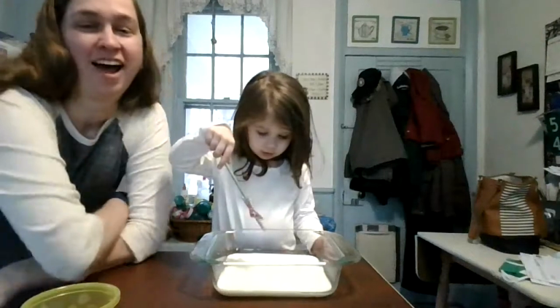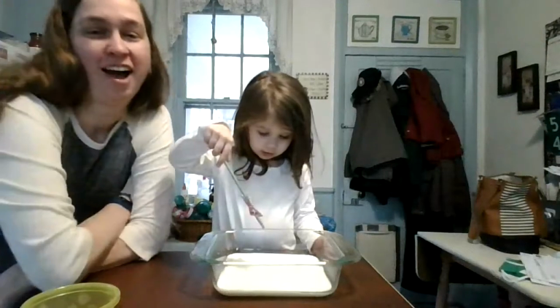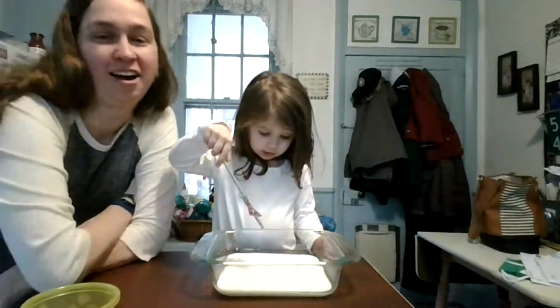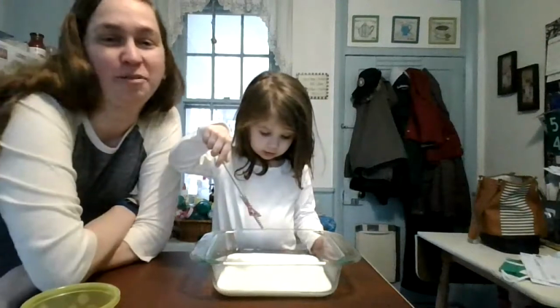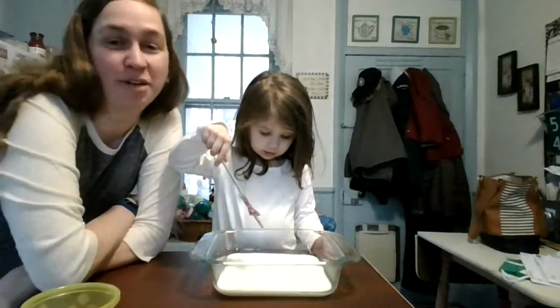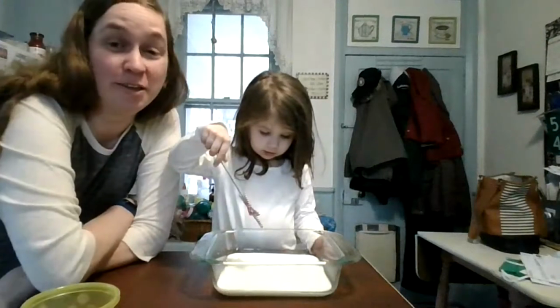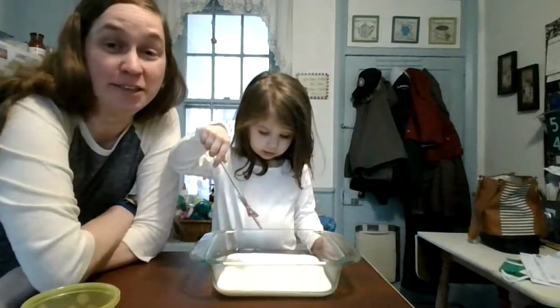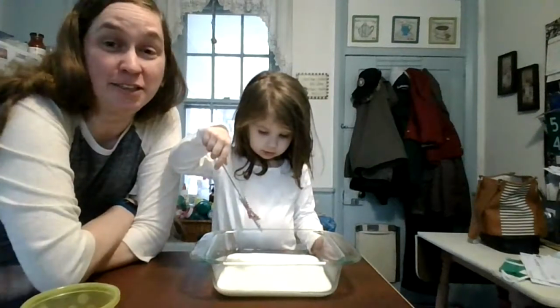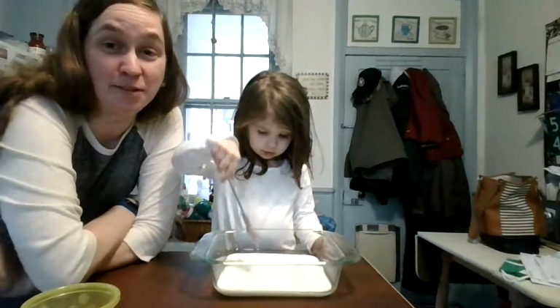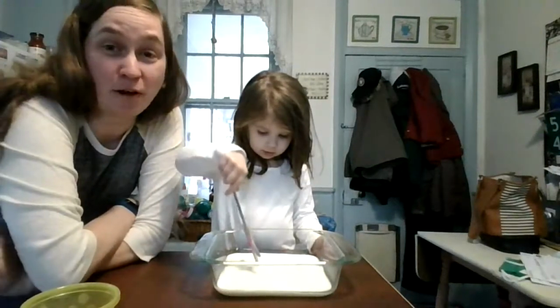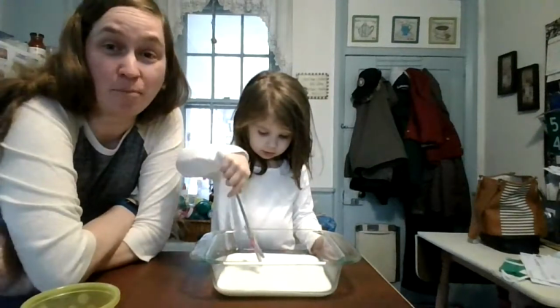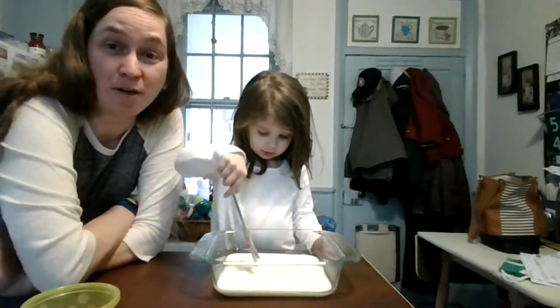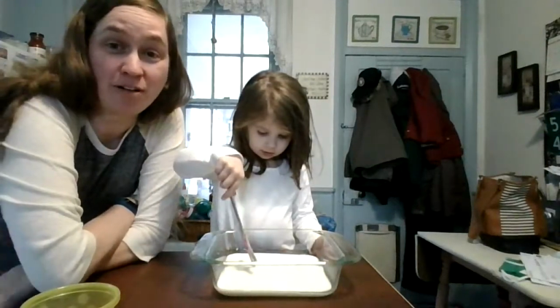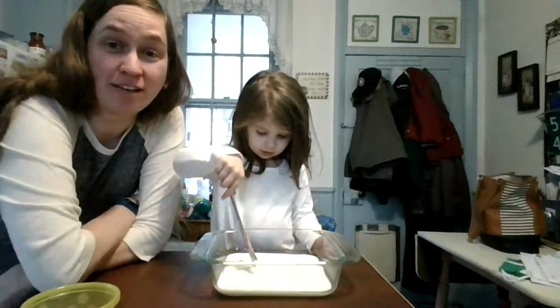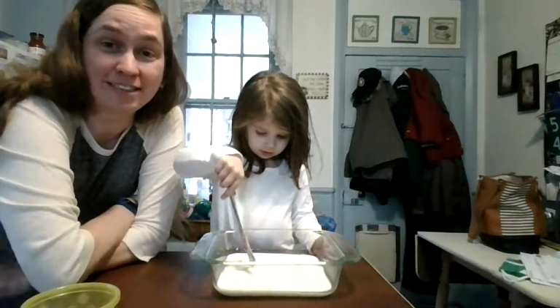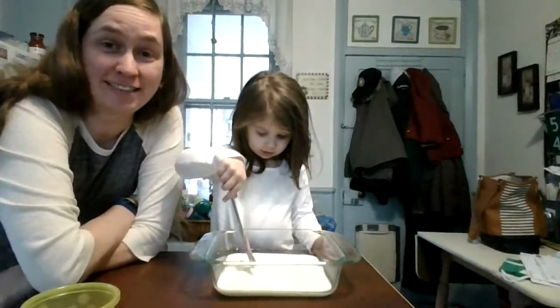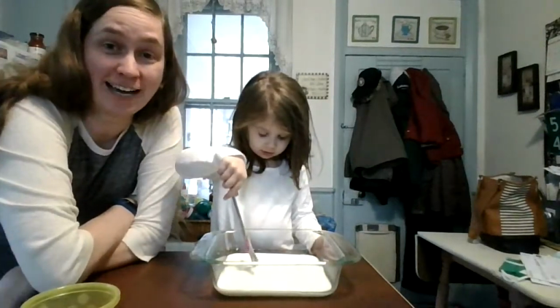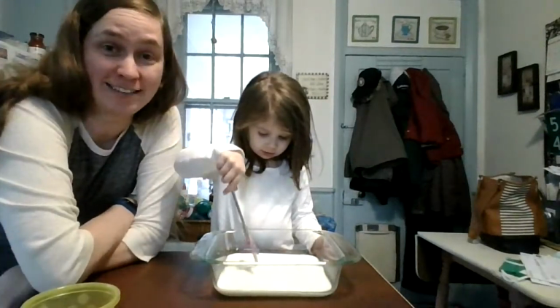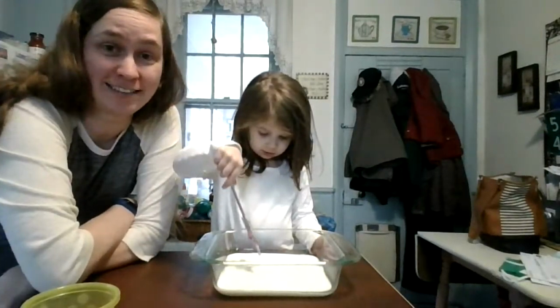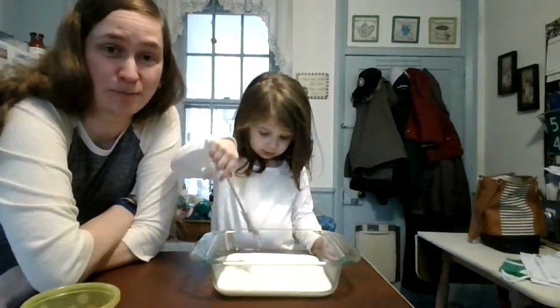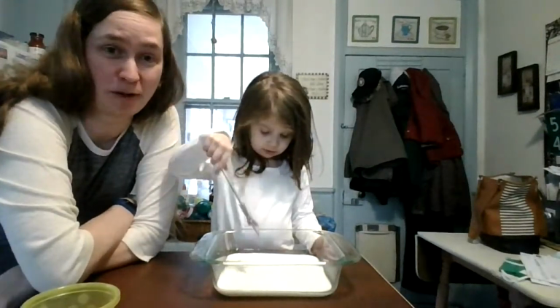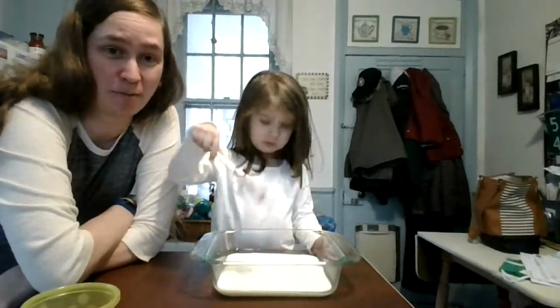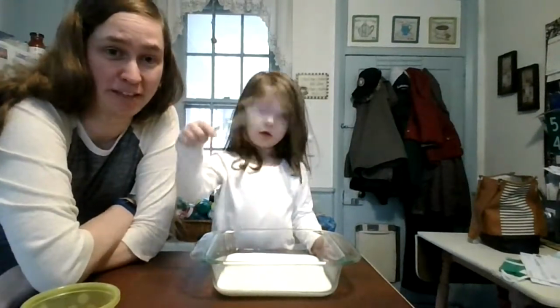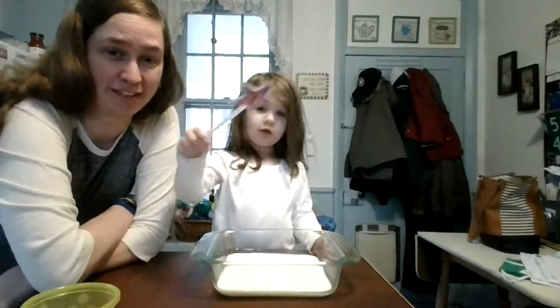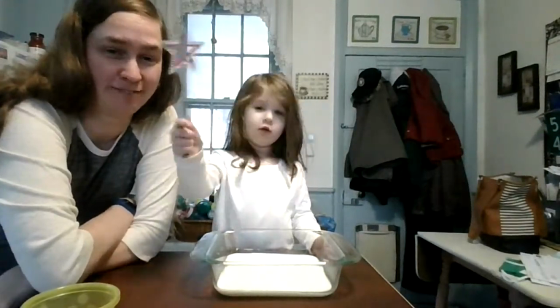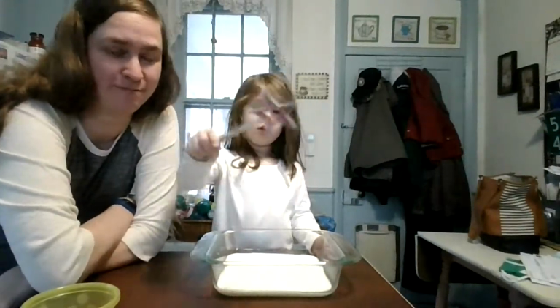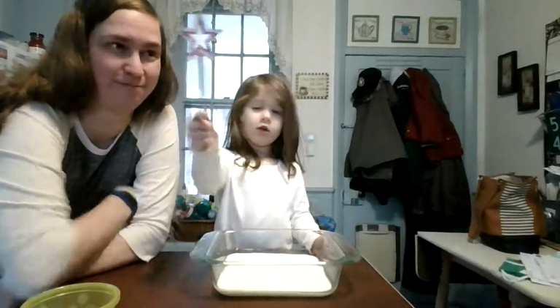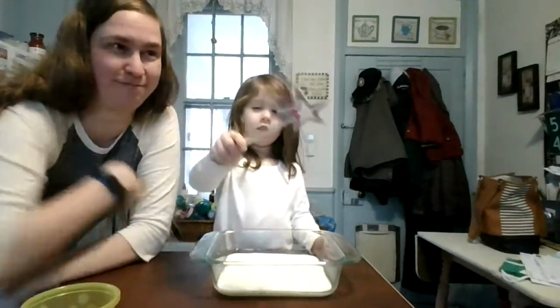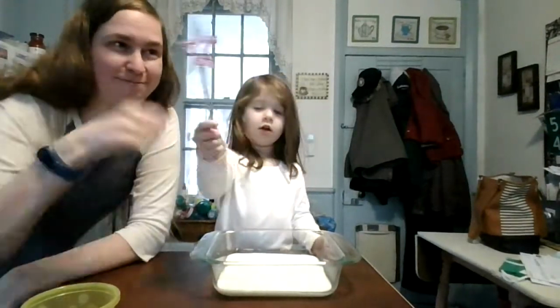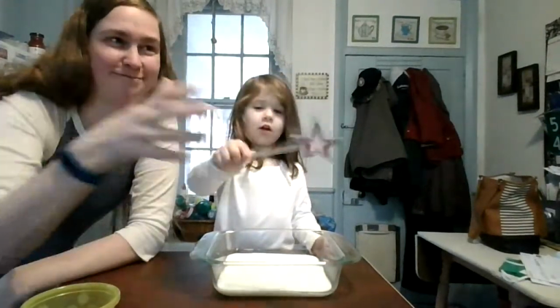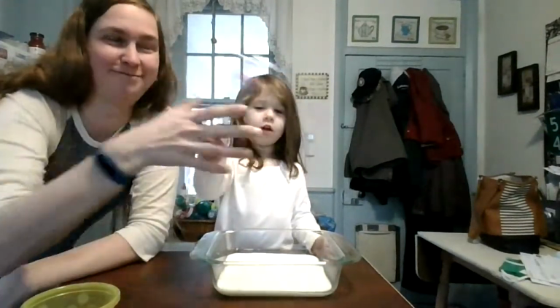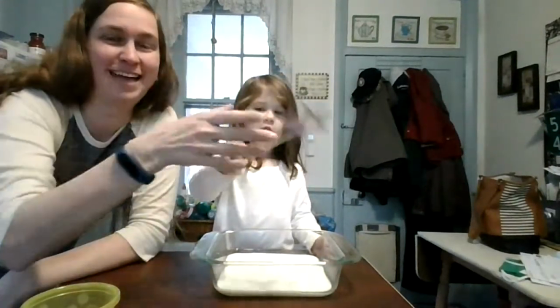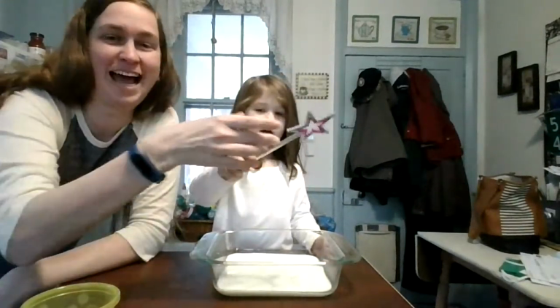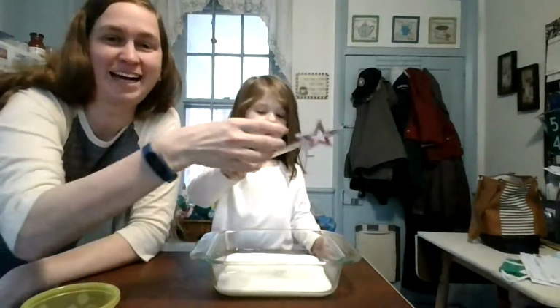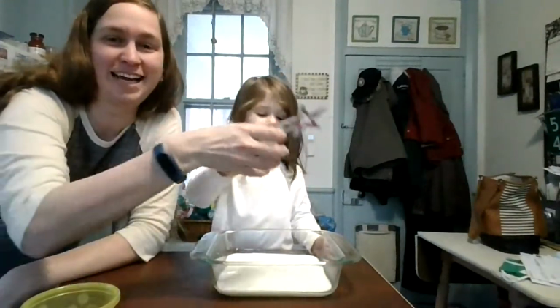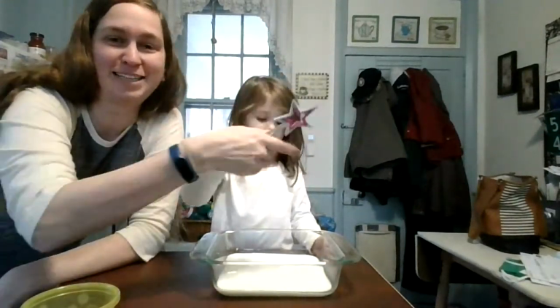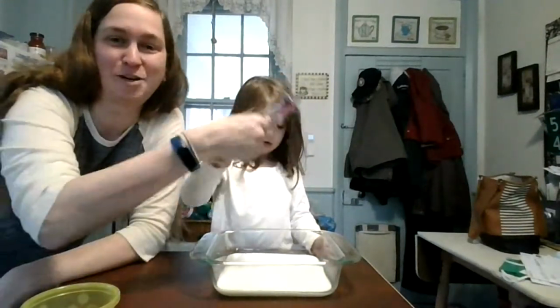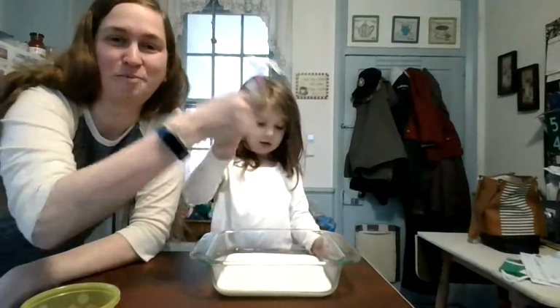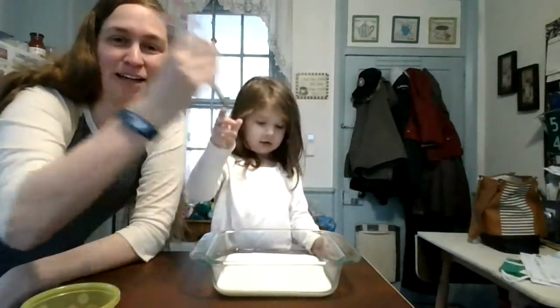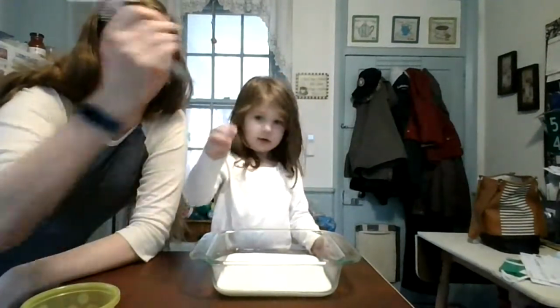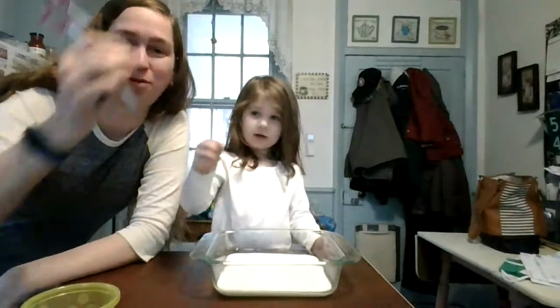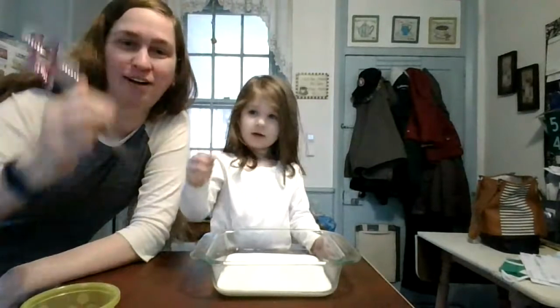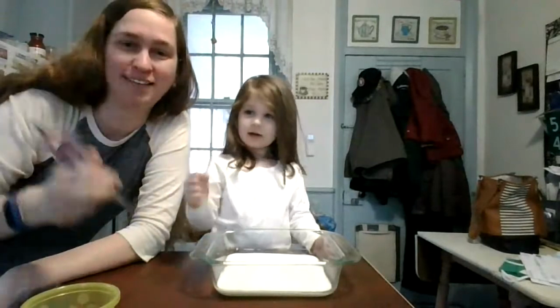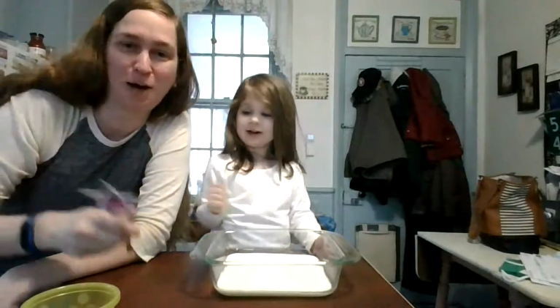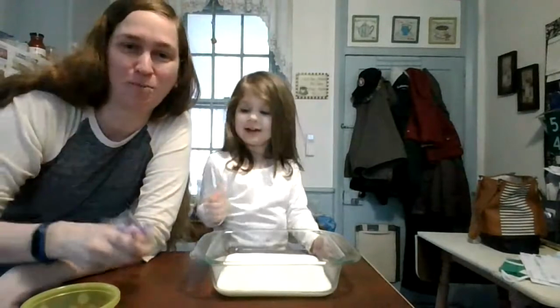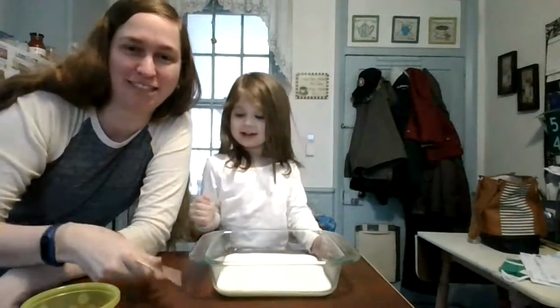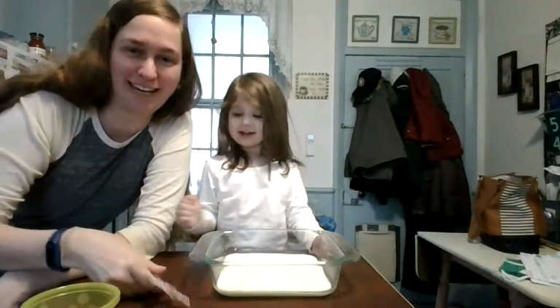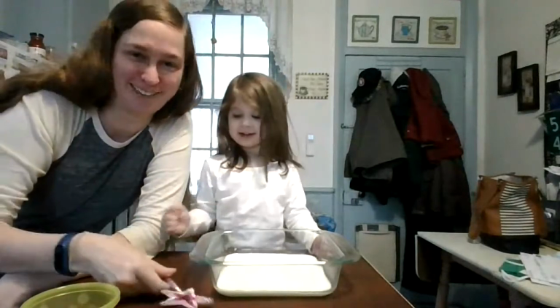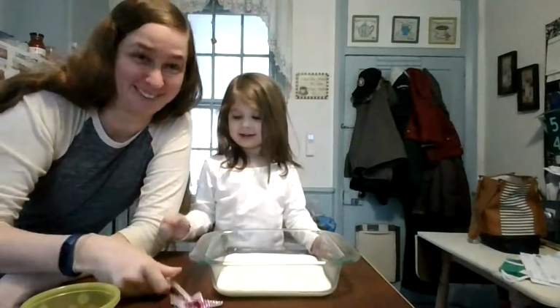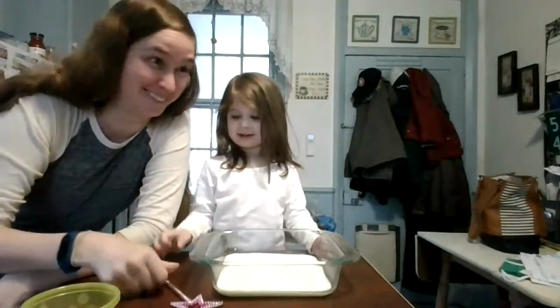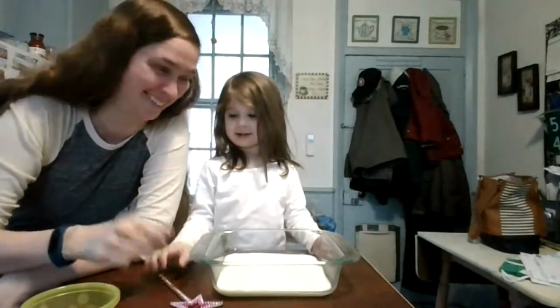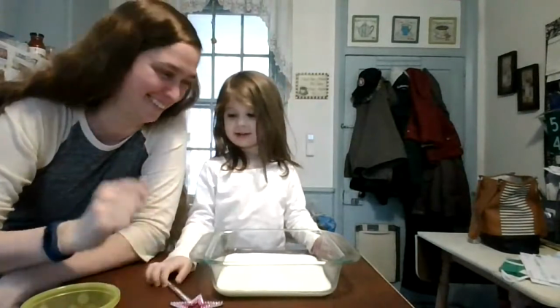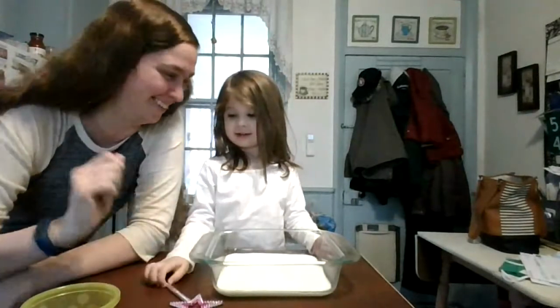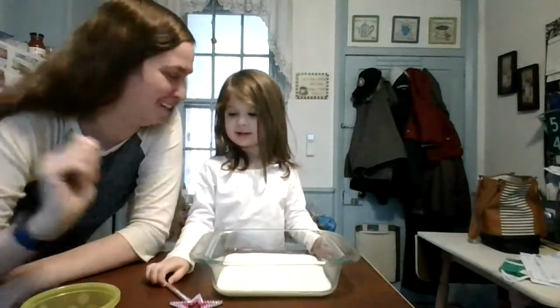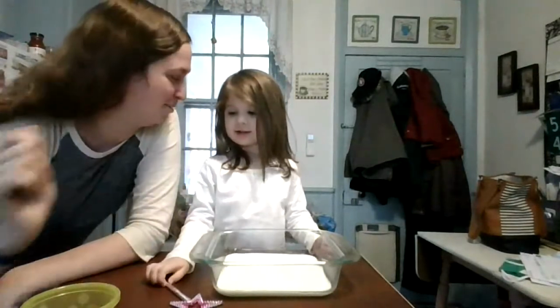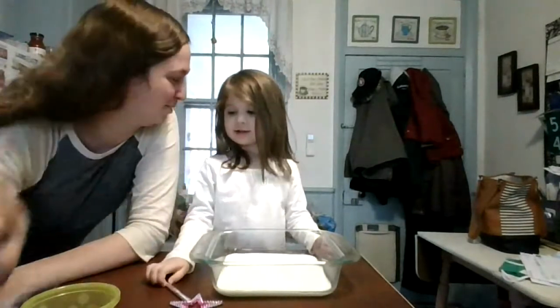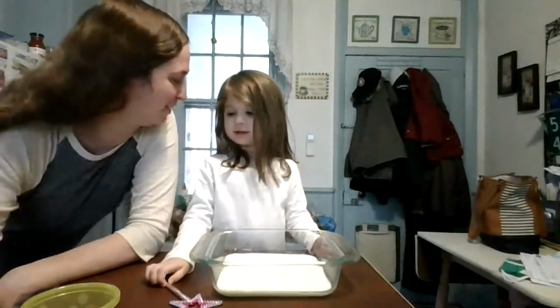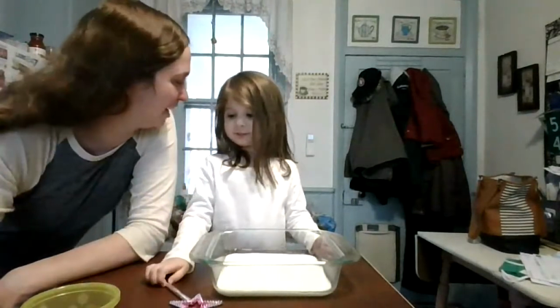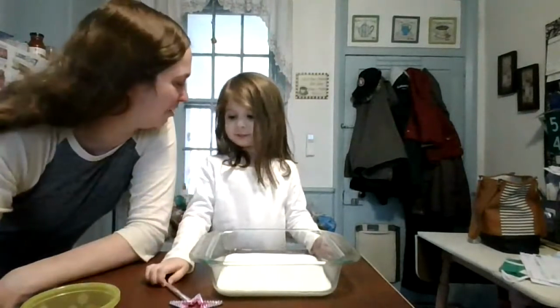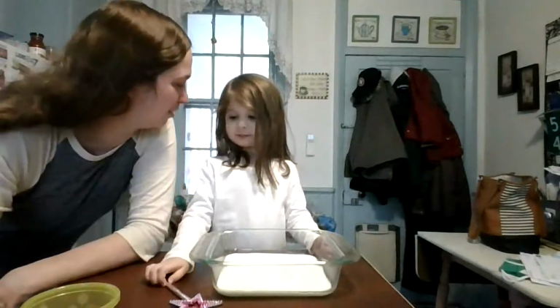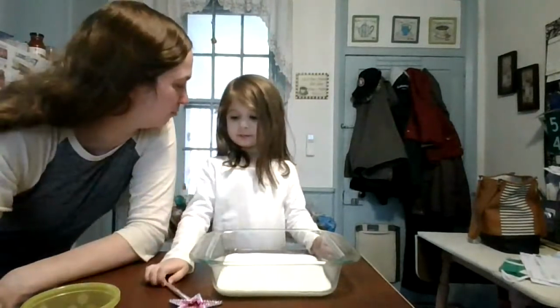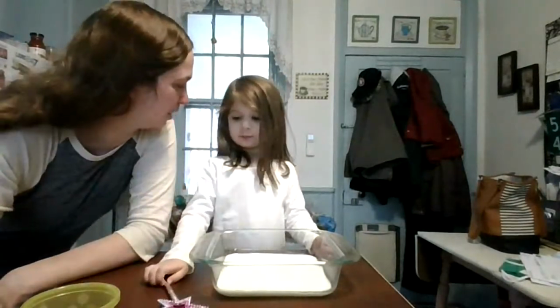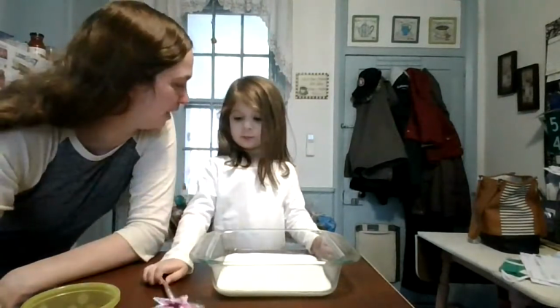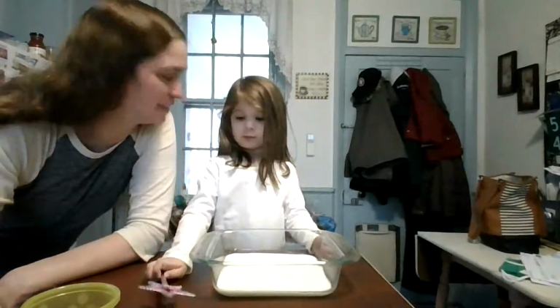Alright, we're going to do a milk science experiment. Addie has her magic wand to help us out. We'll see how helpful that is.